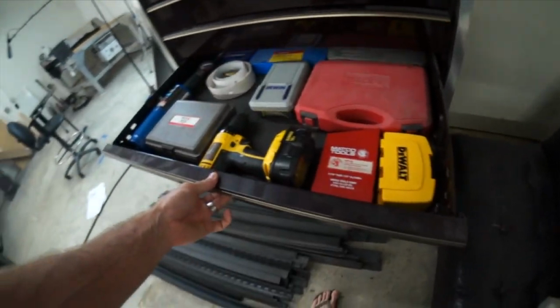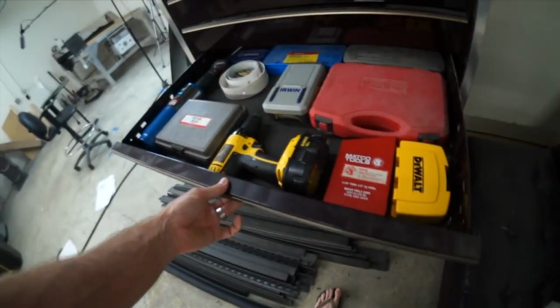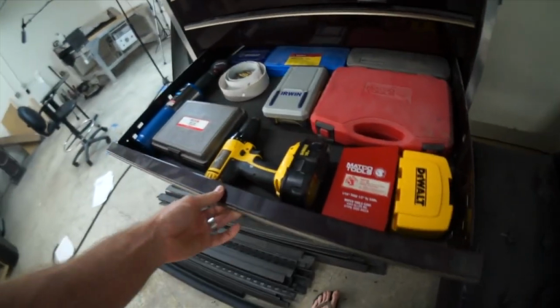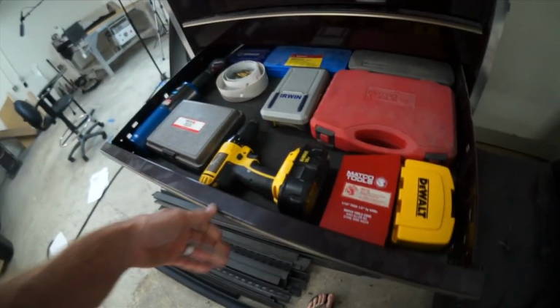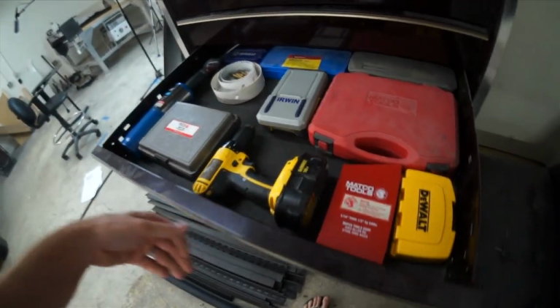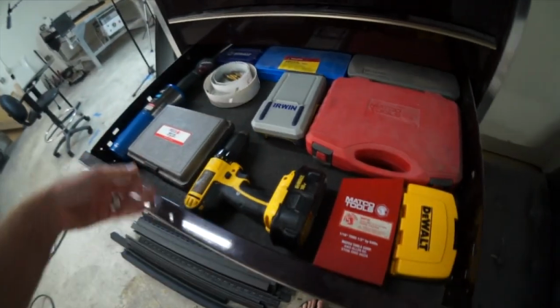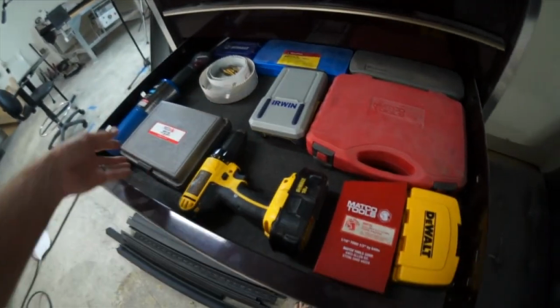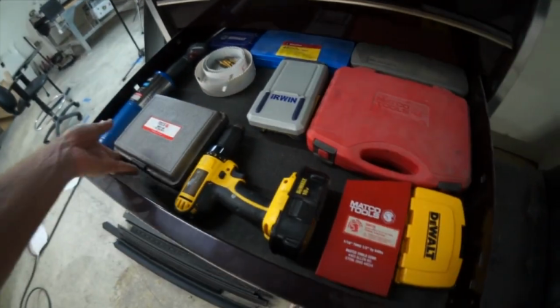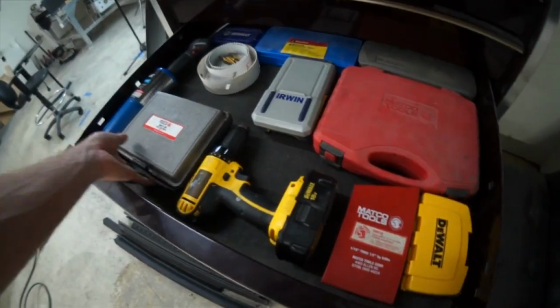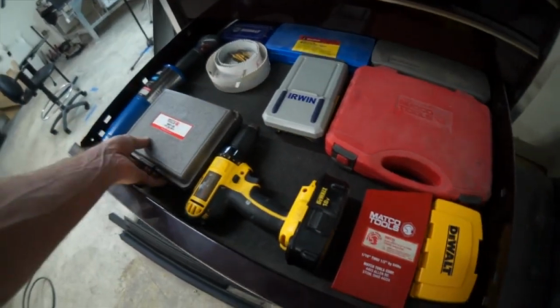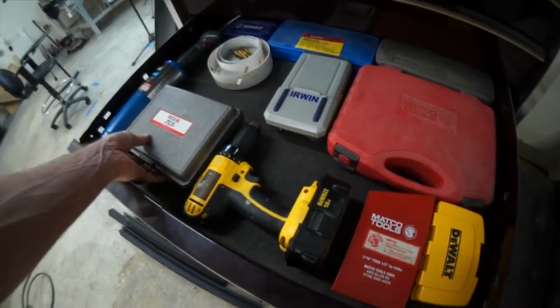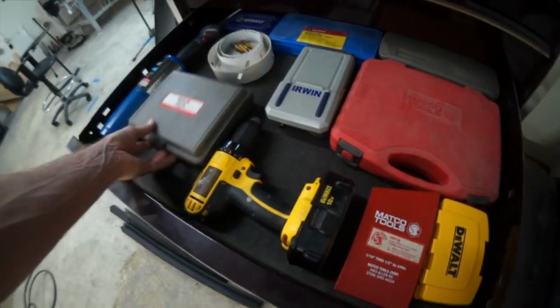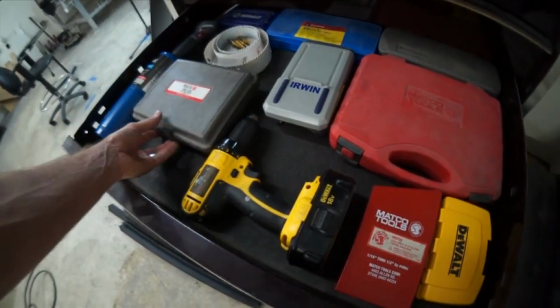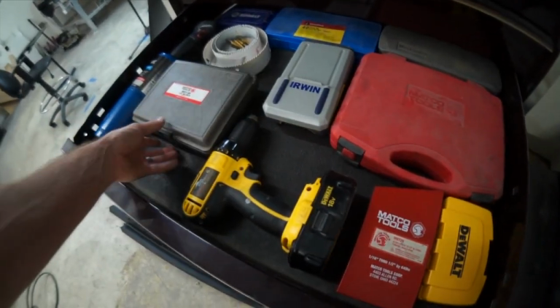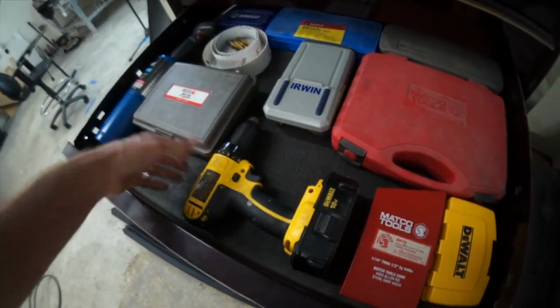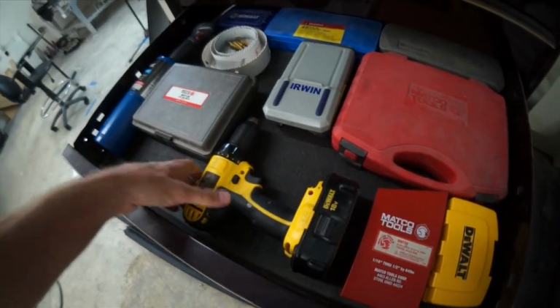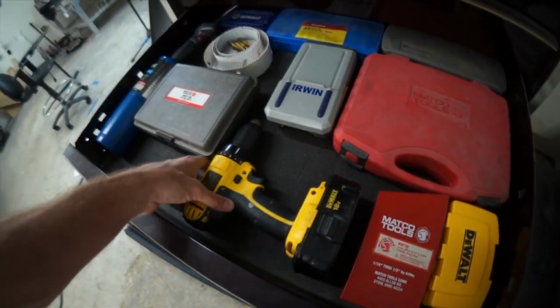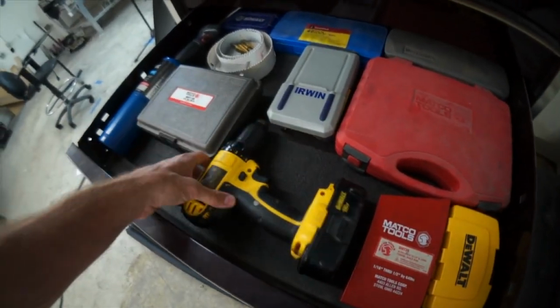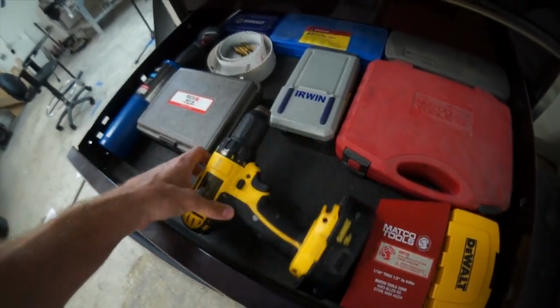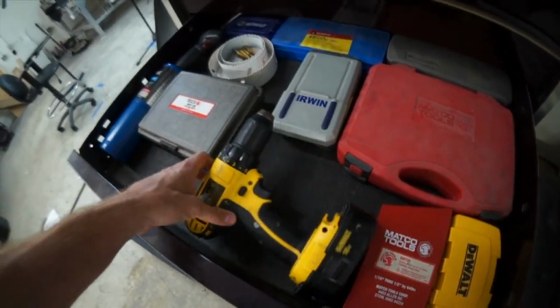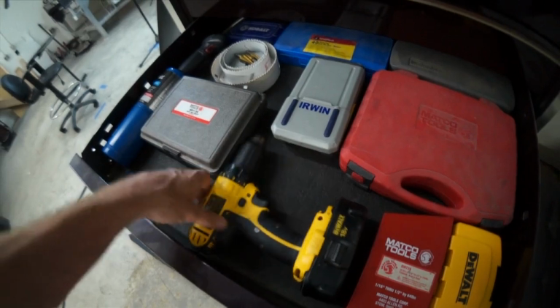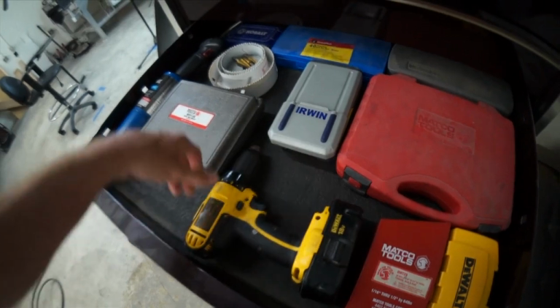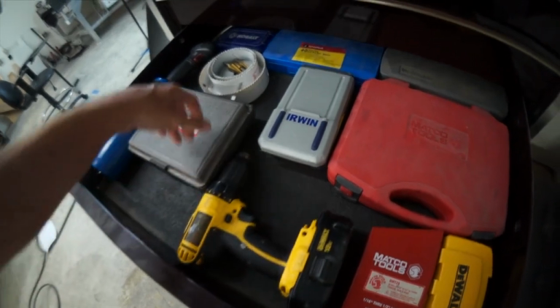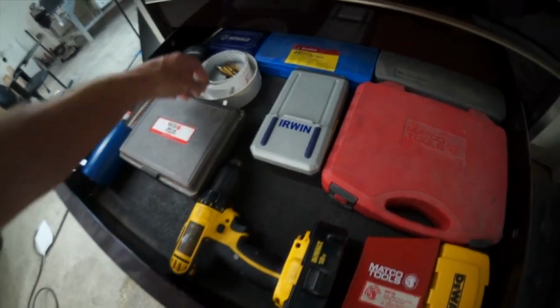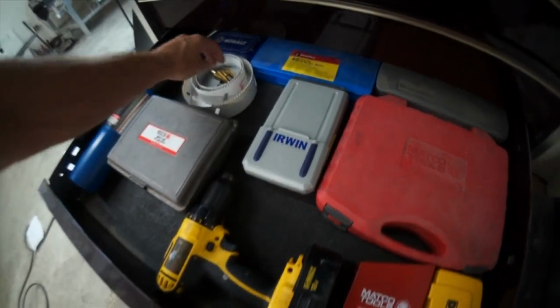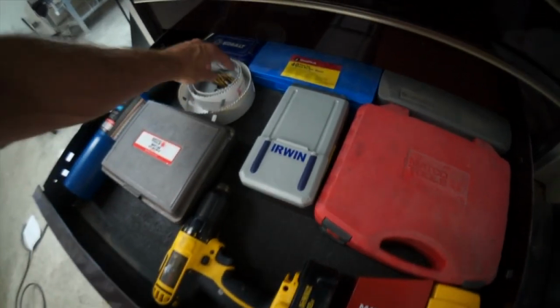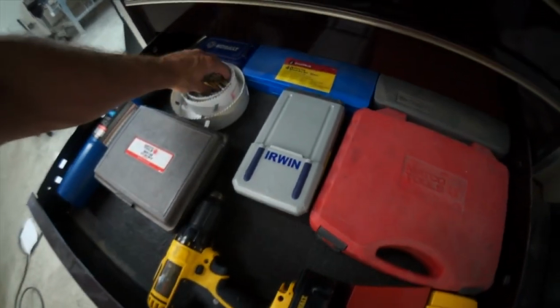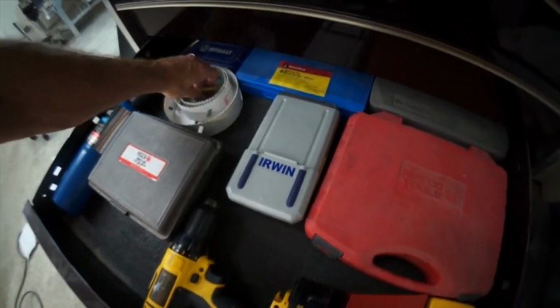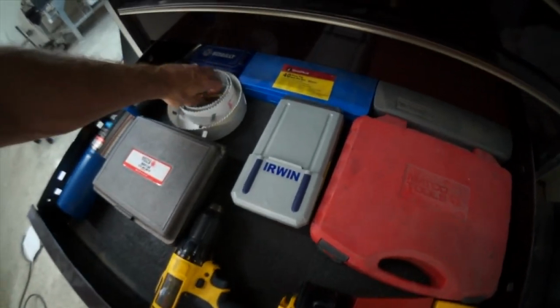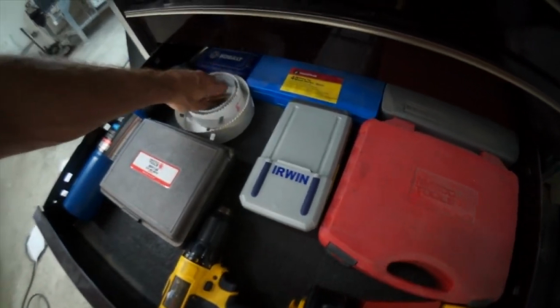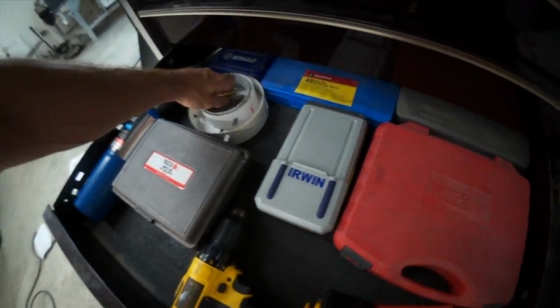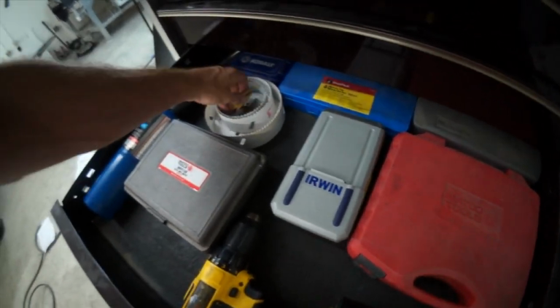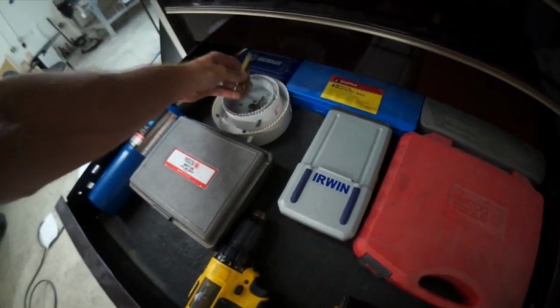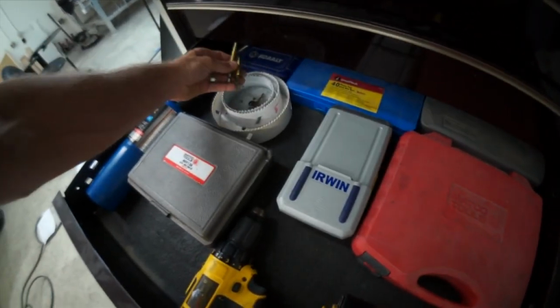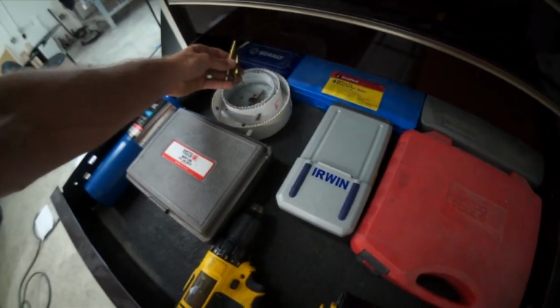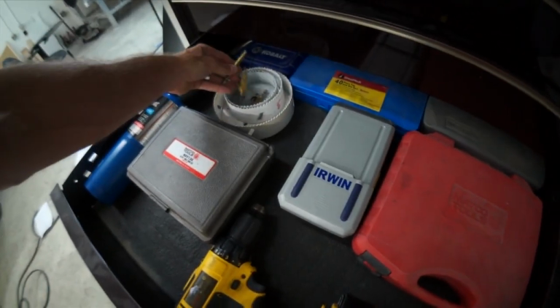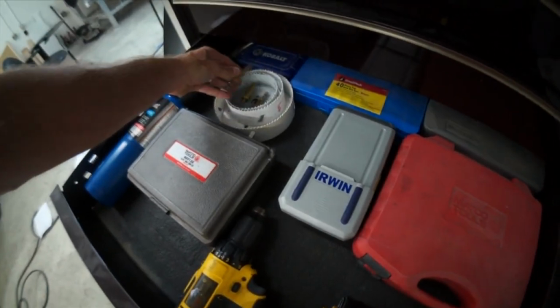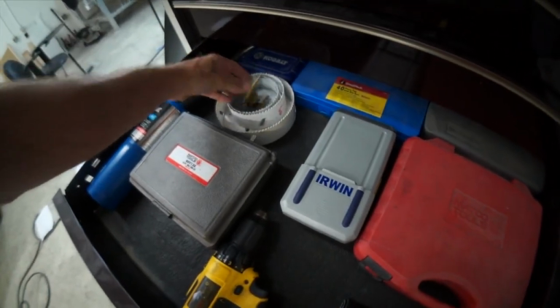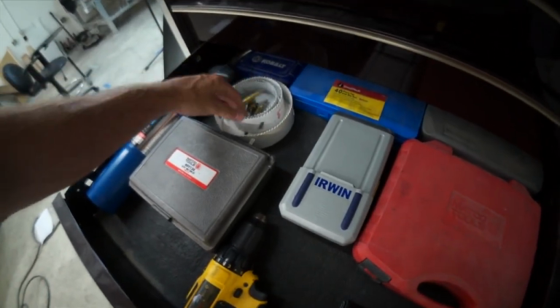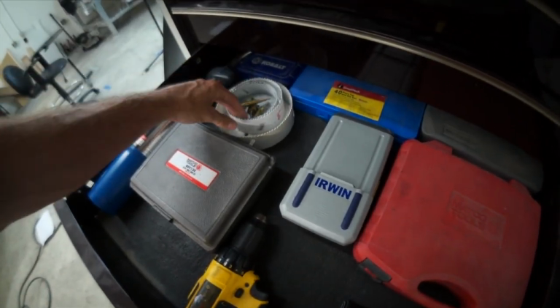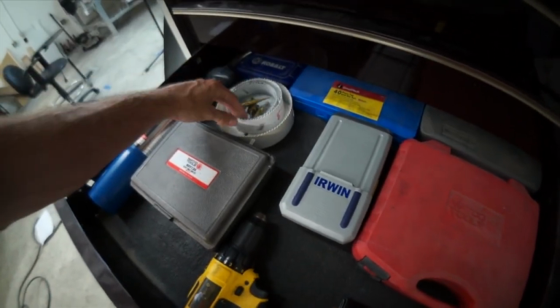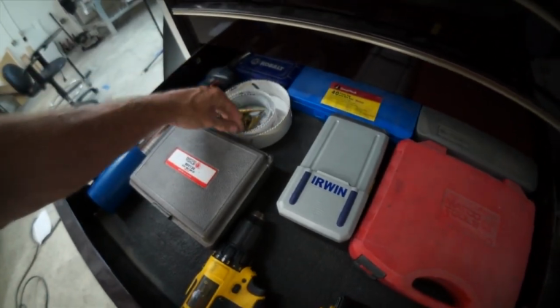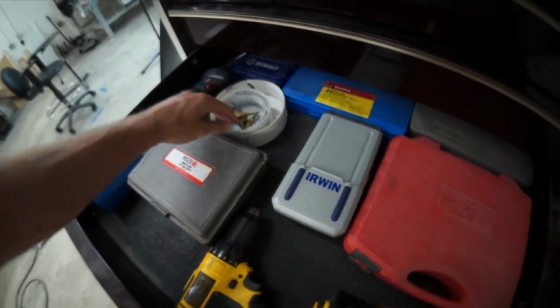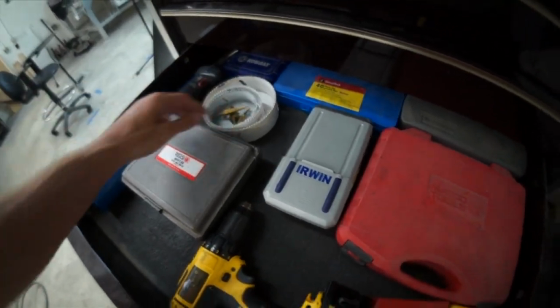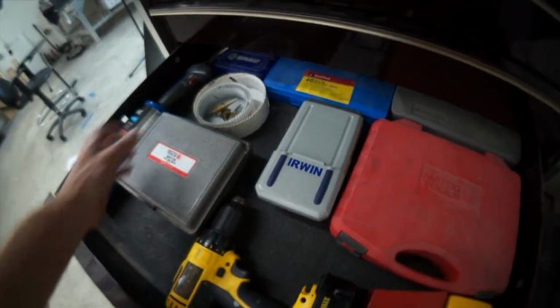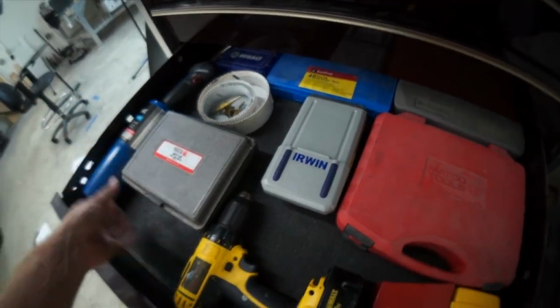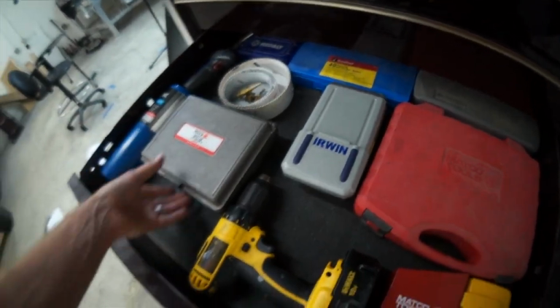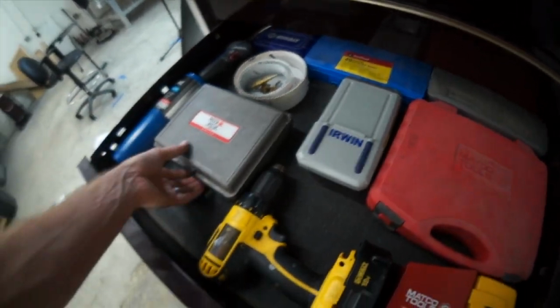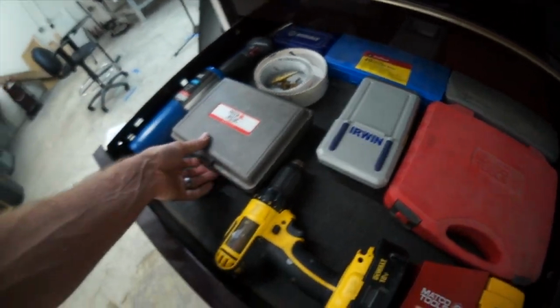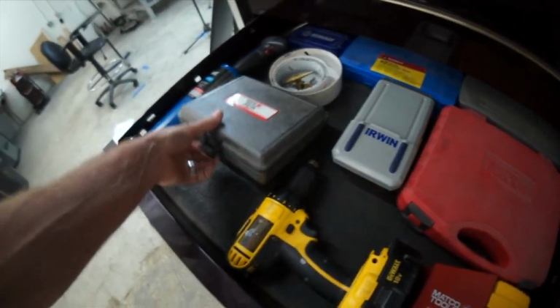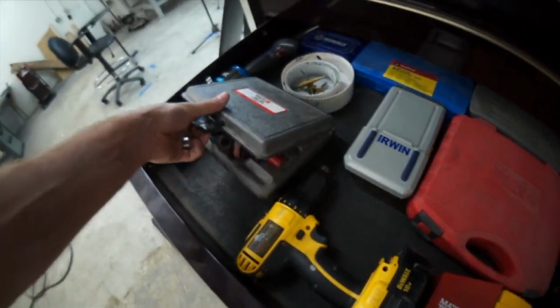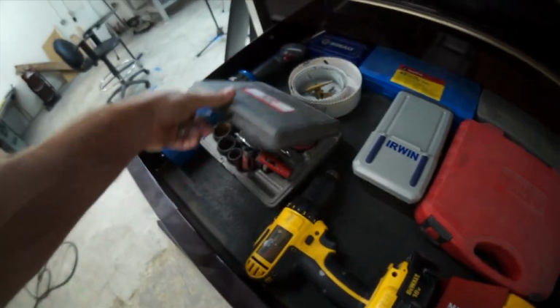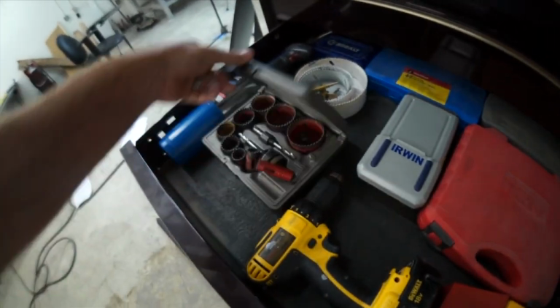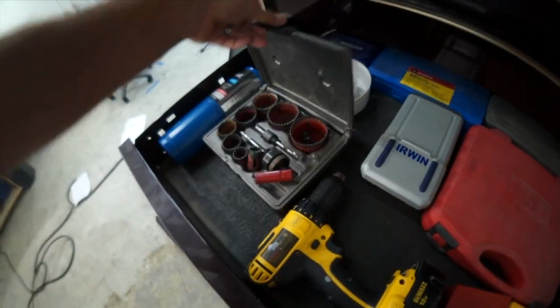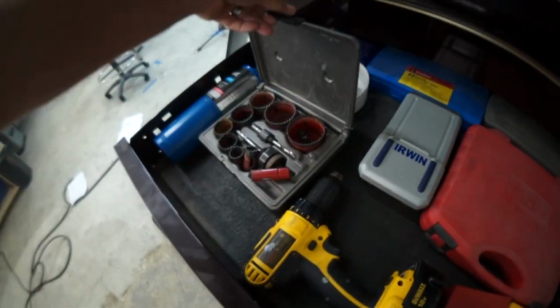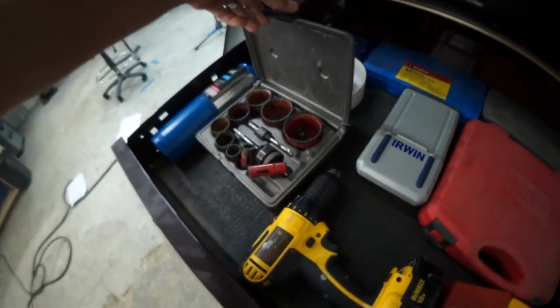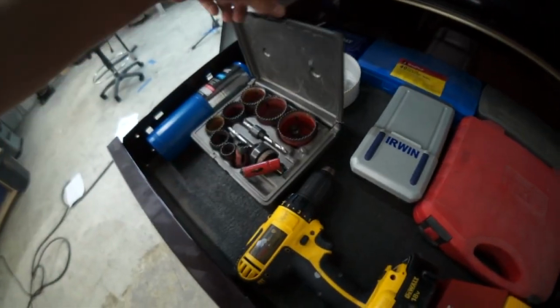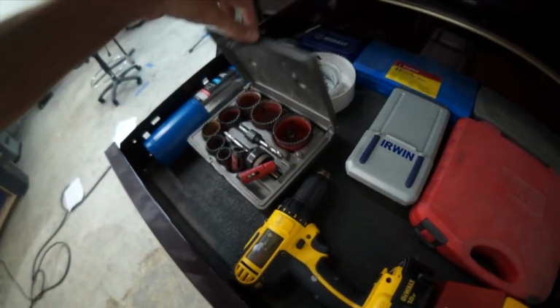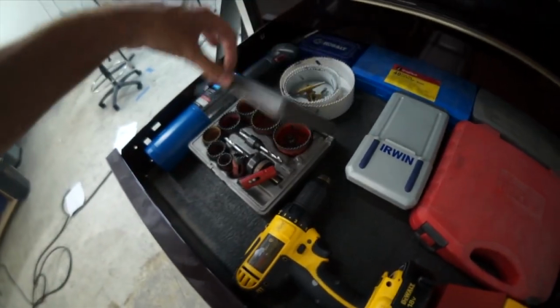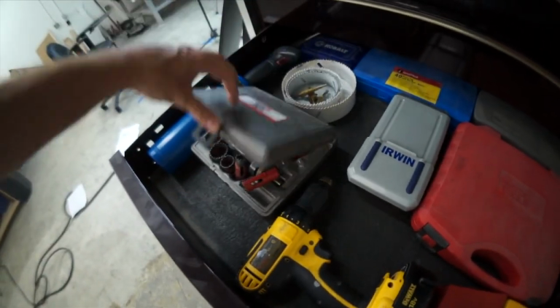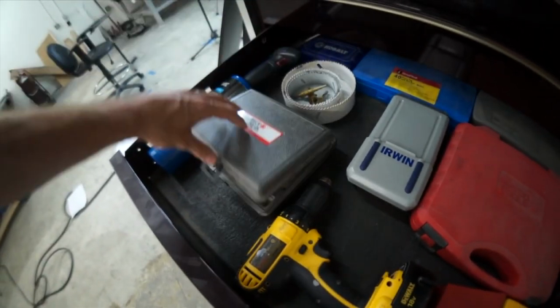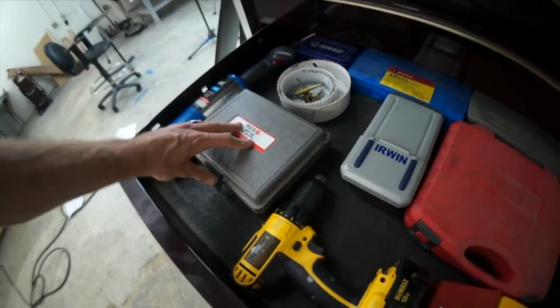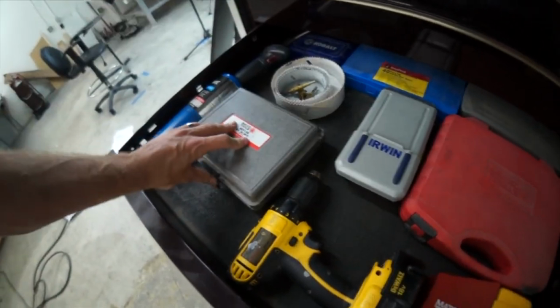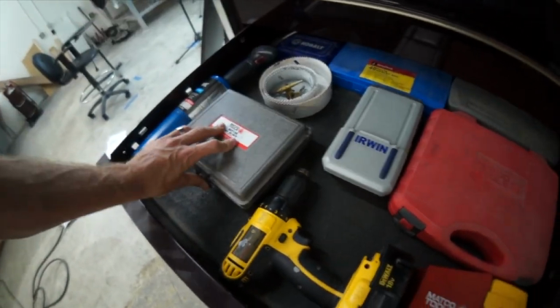This is a good drawer. Here's the drill. Unibits. Holesaws. More holesaws.